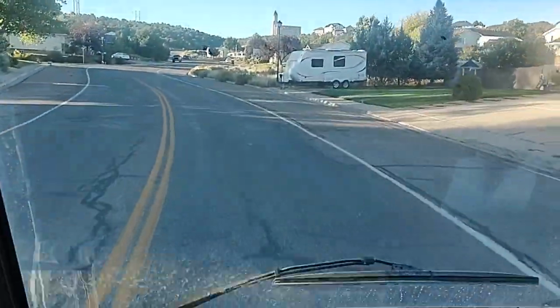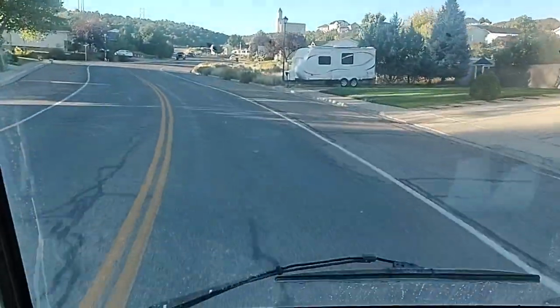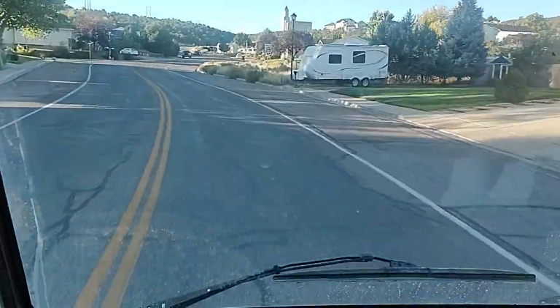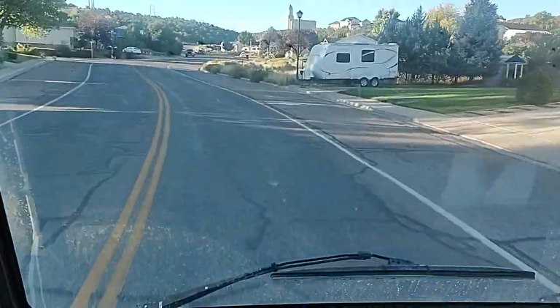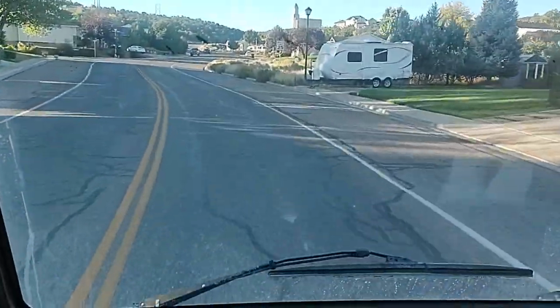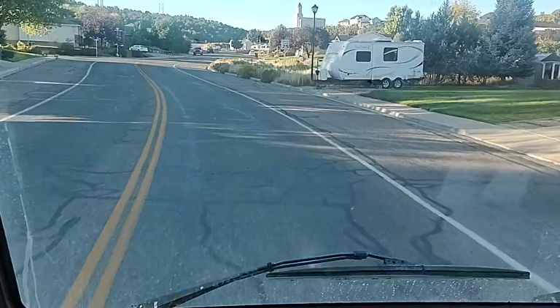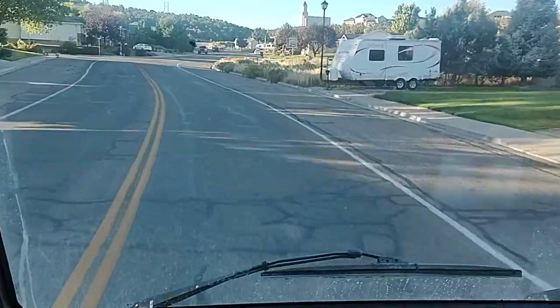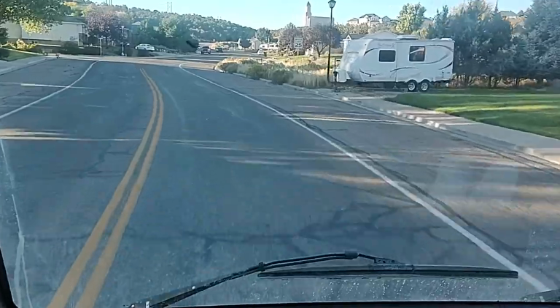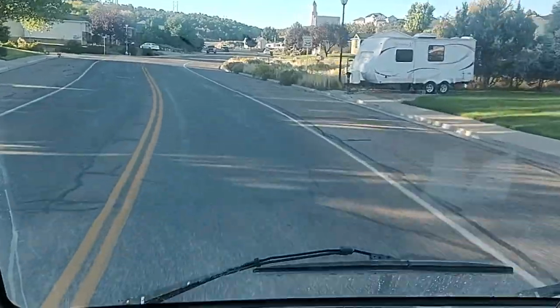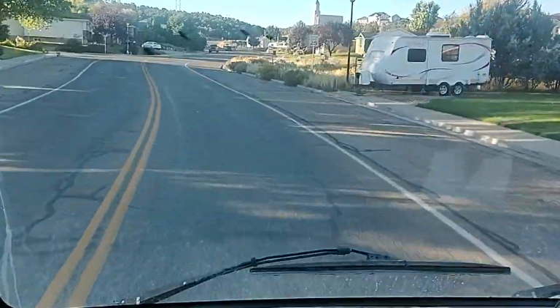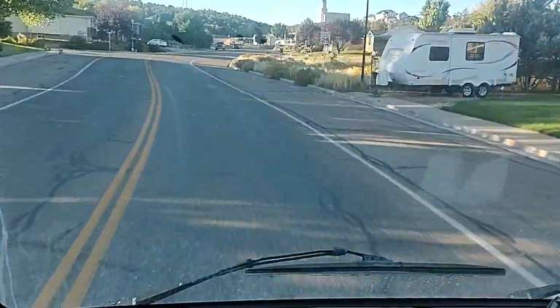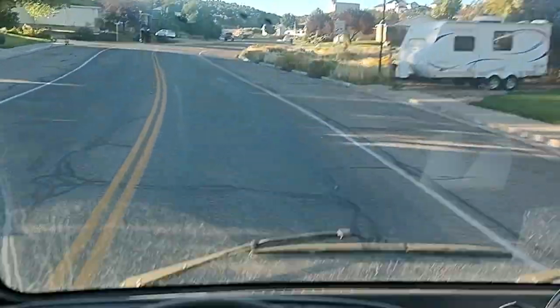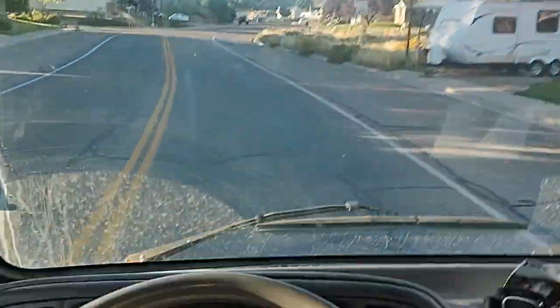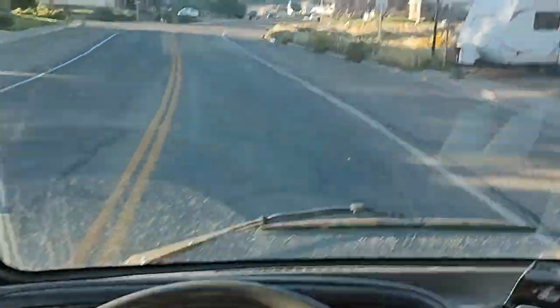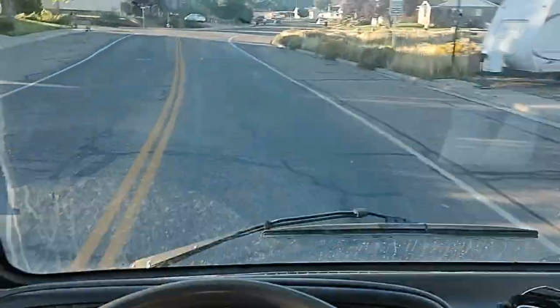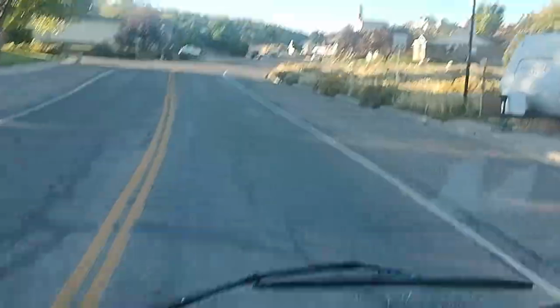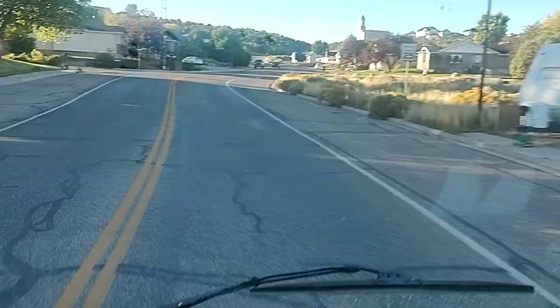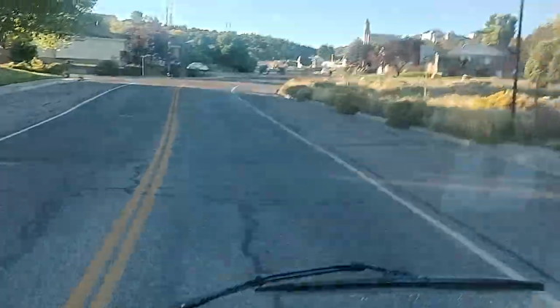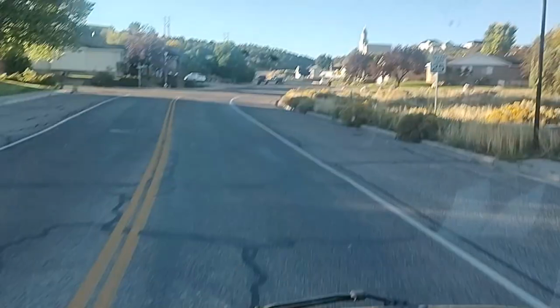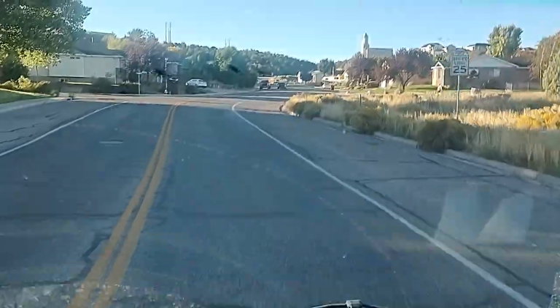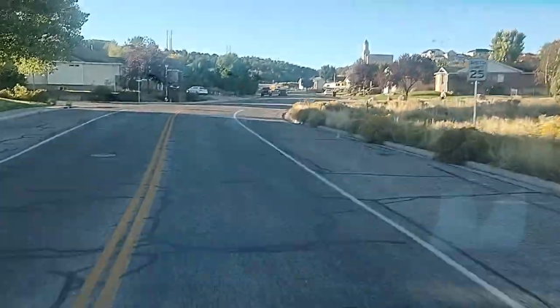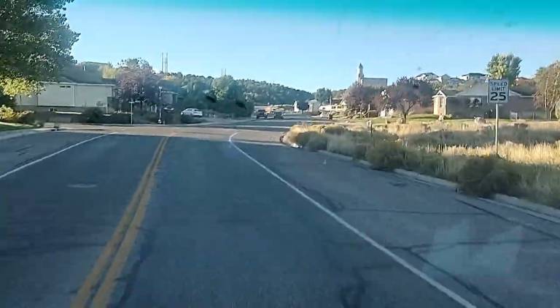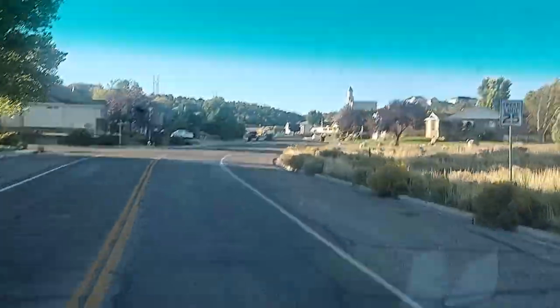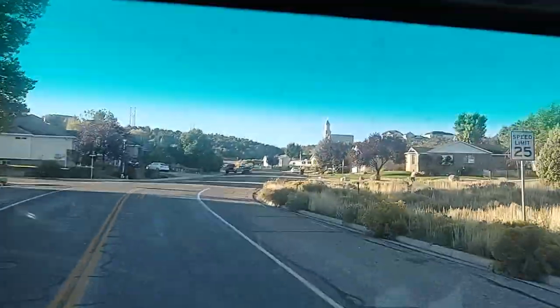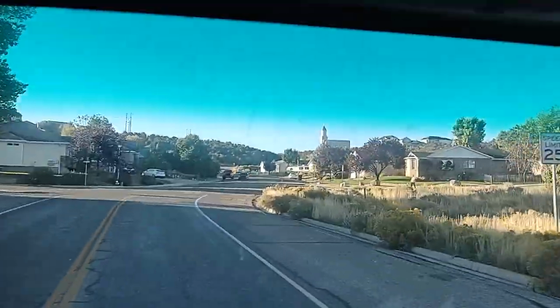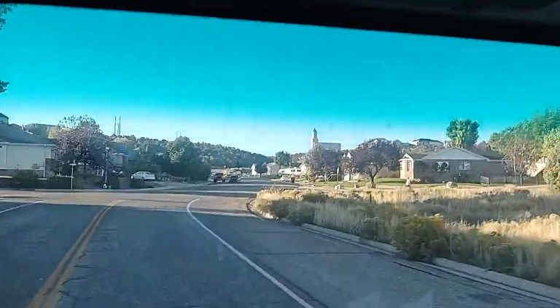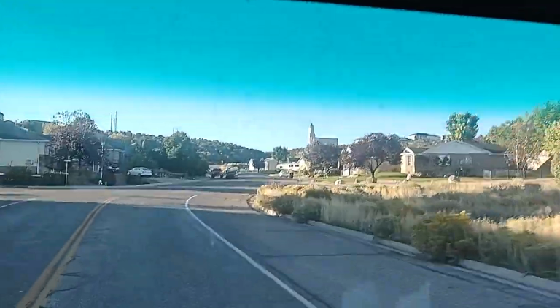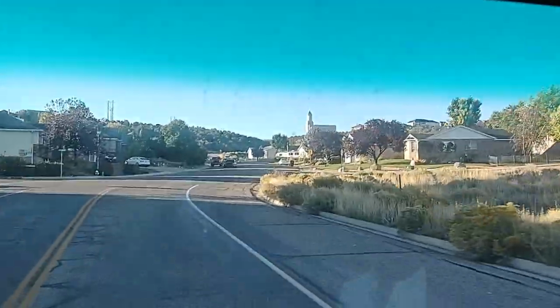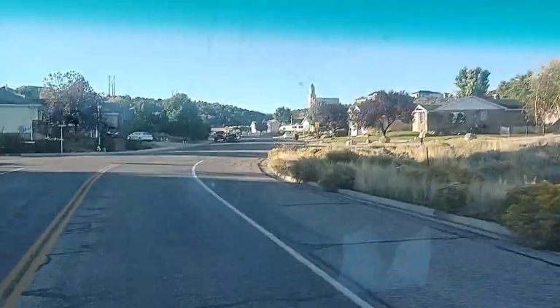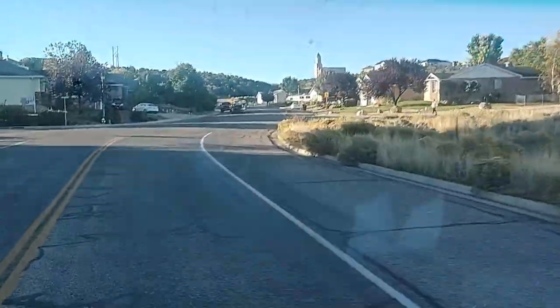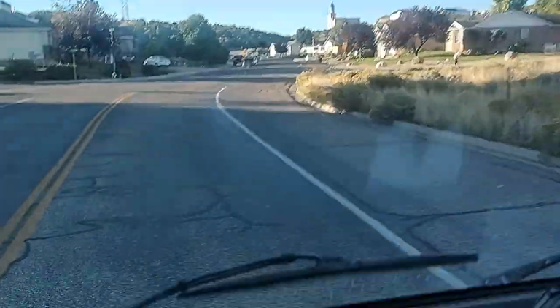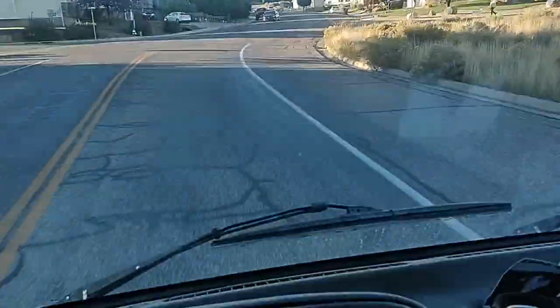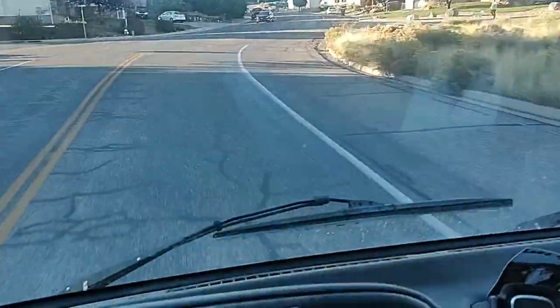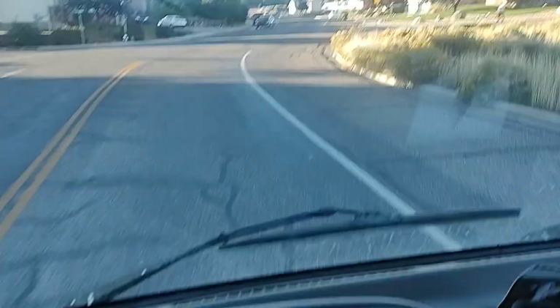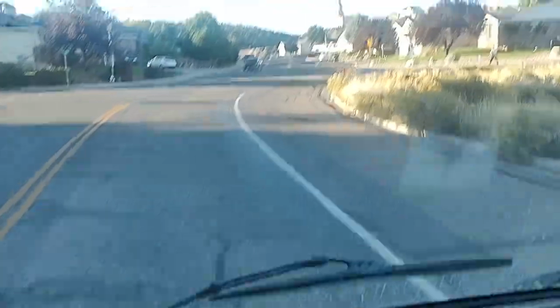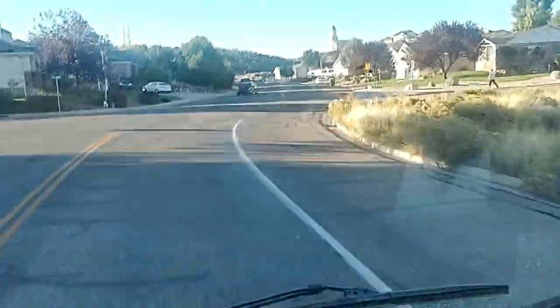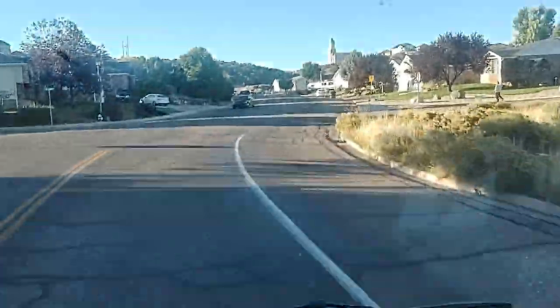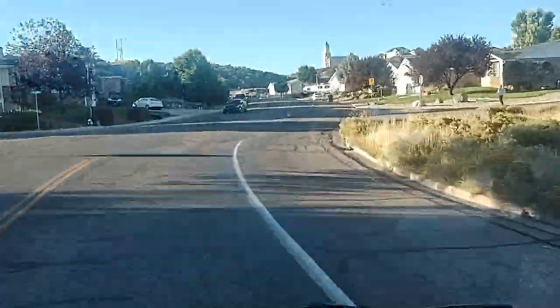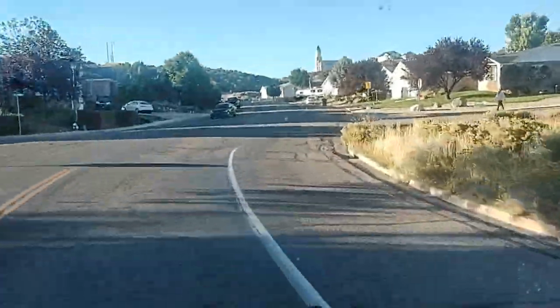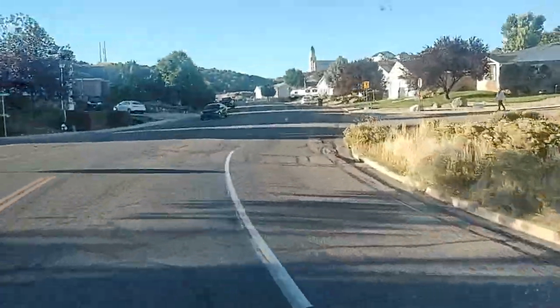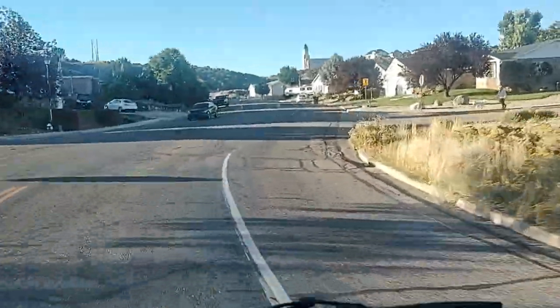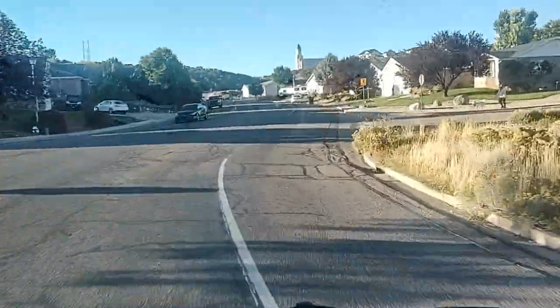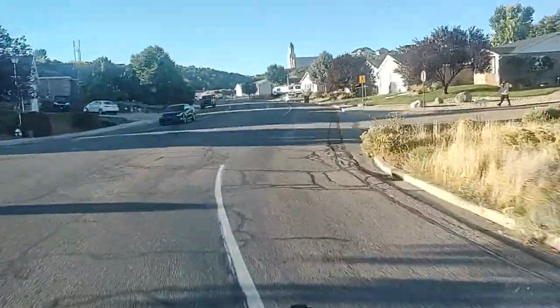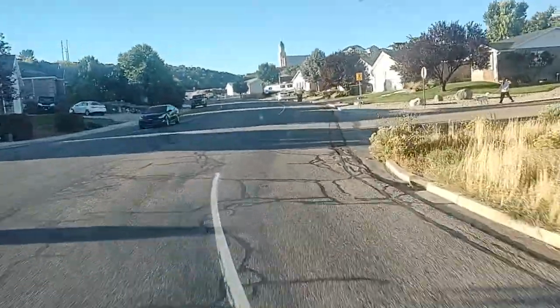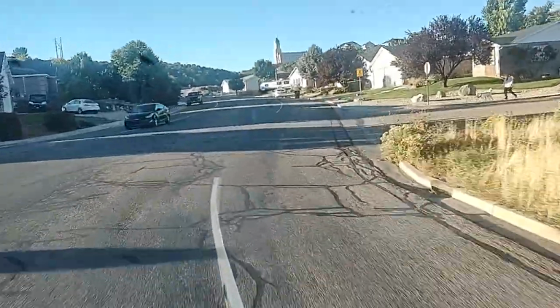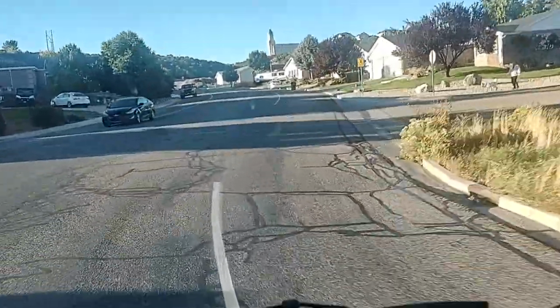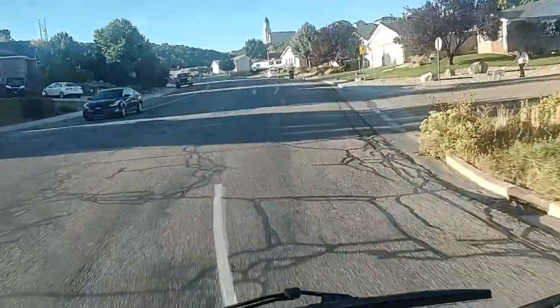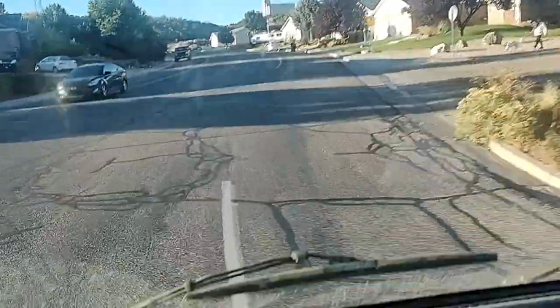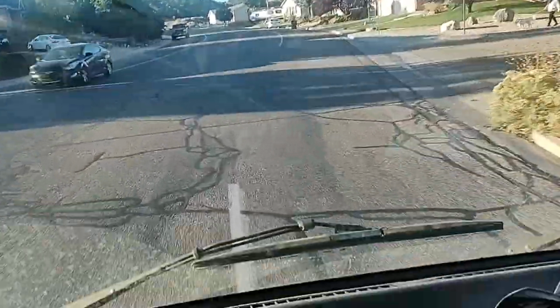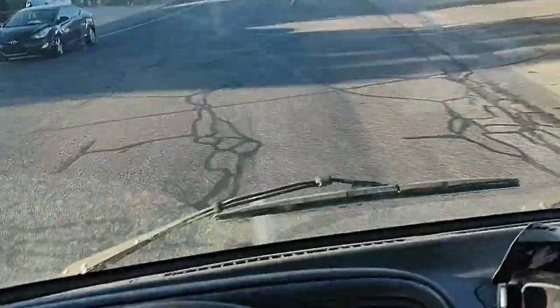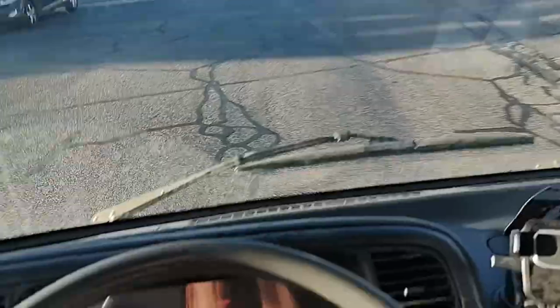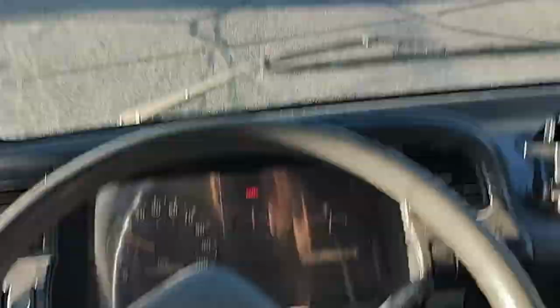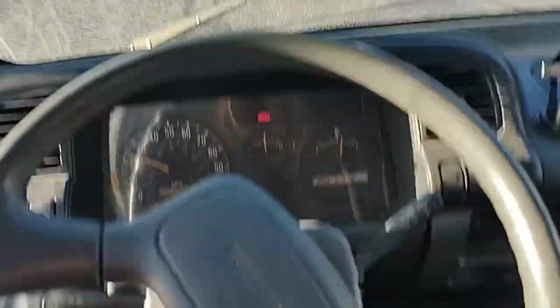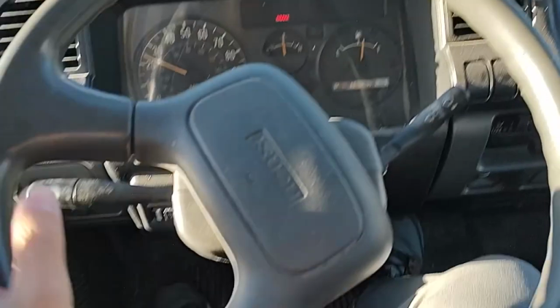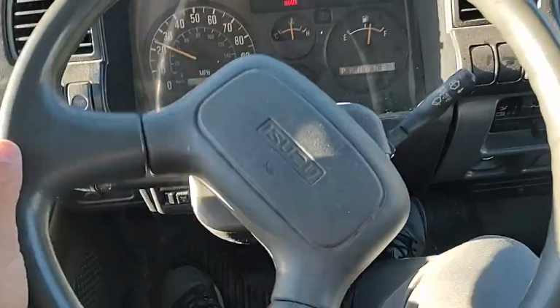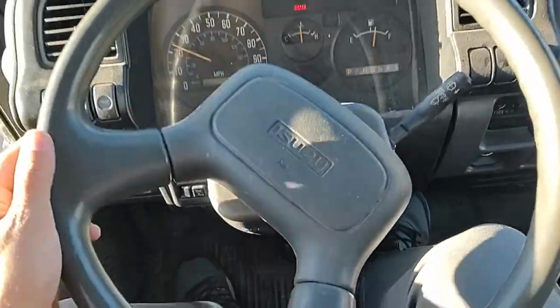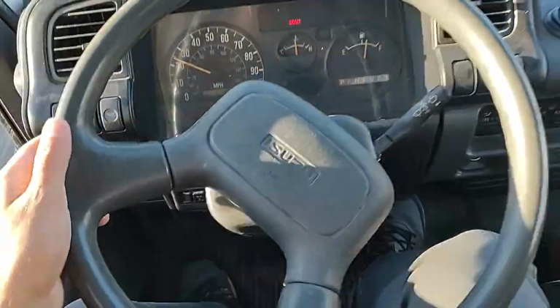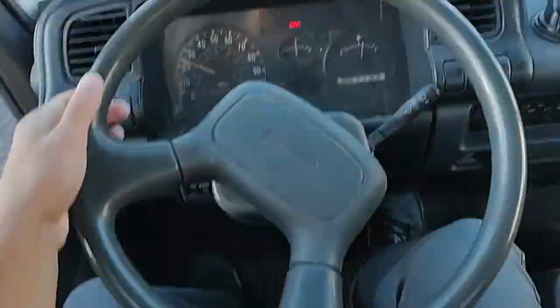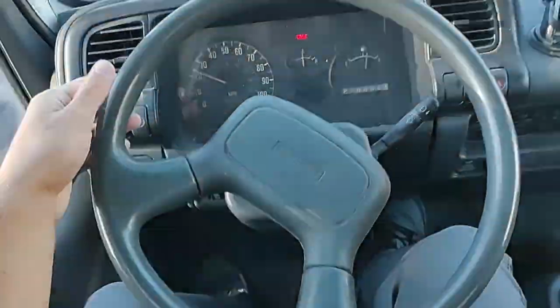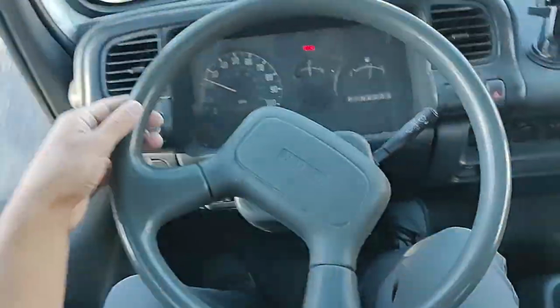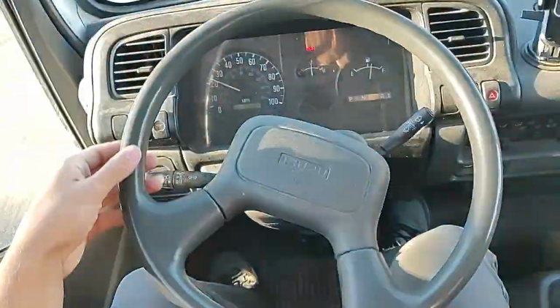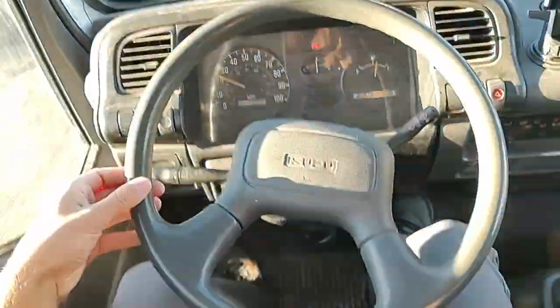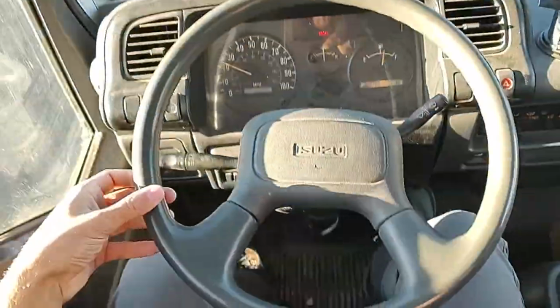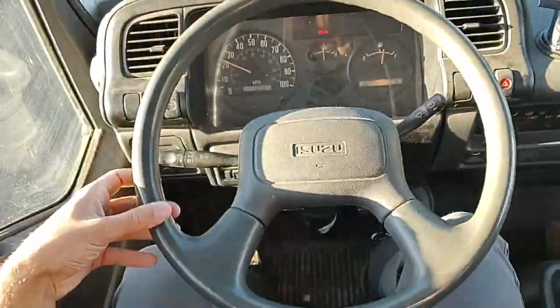Look at that view. I can just see everything out of this window. Feels like I'm driving a bus.